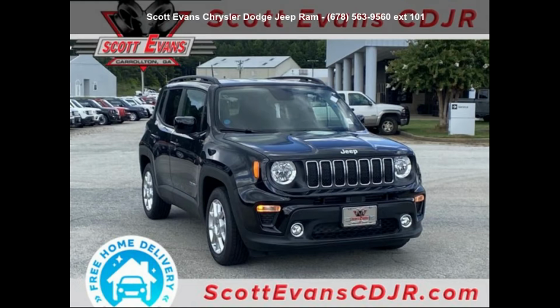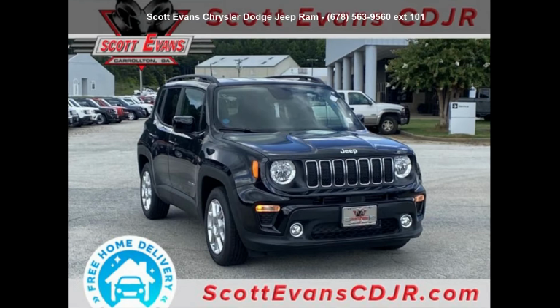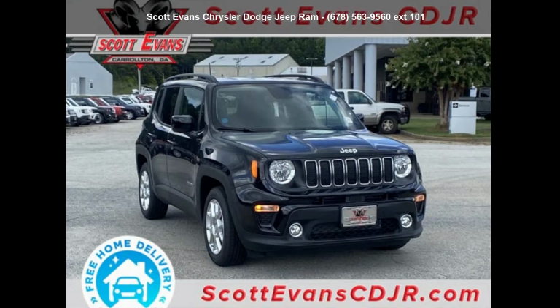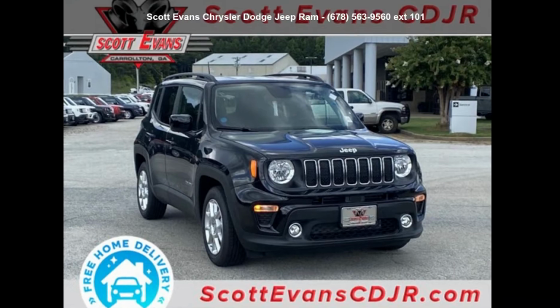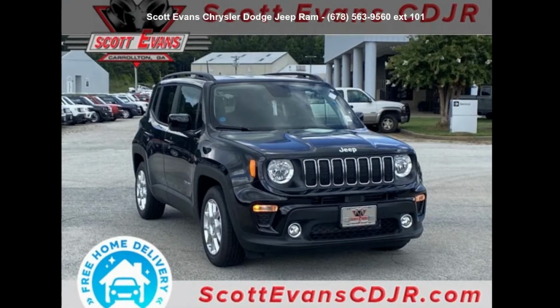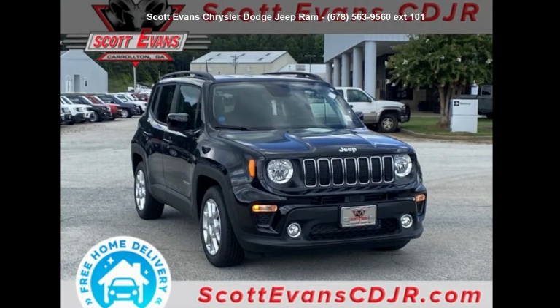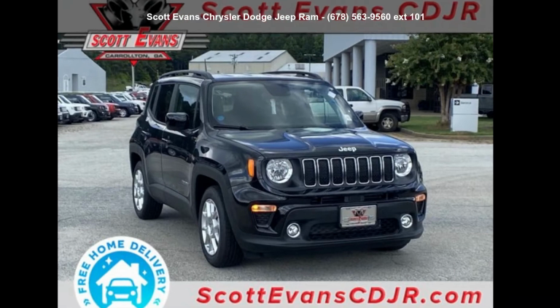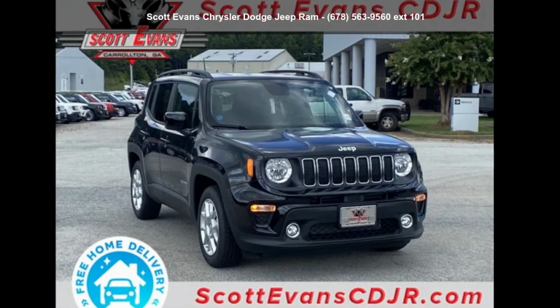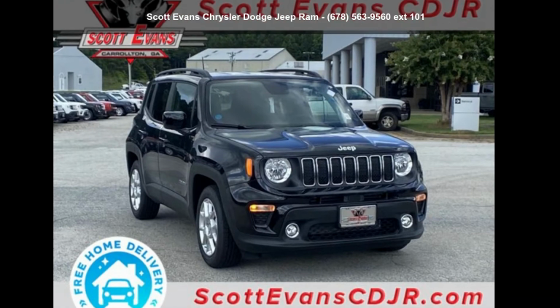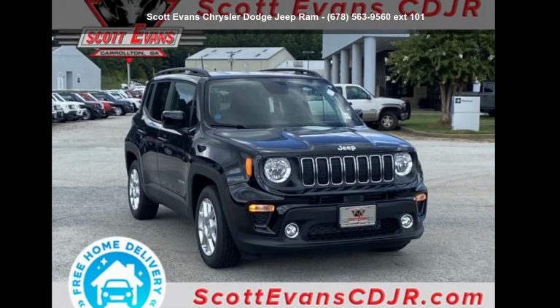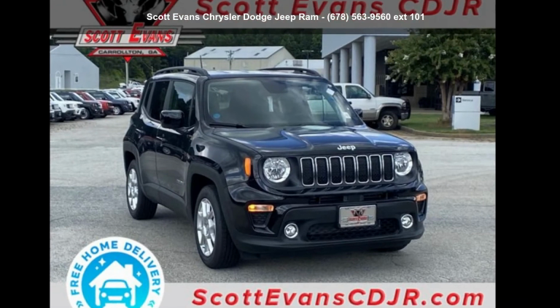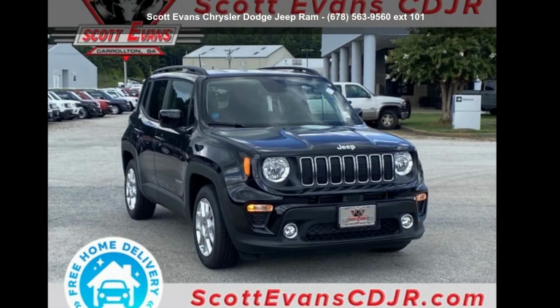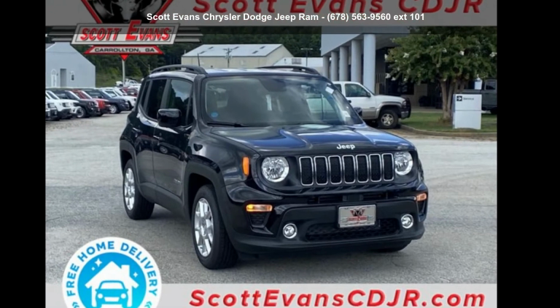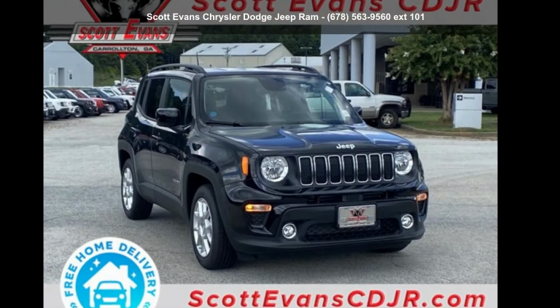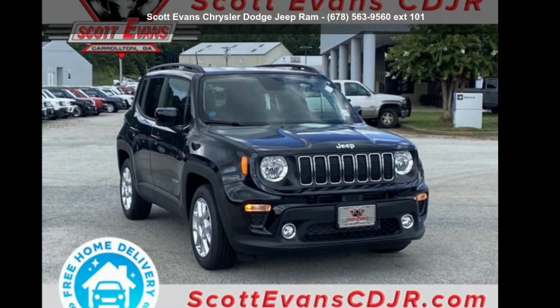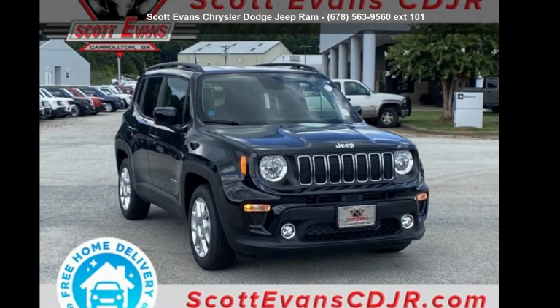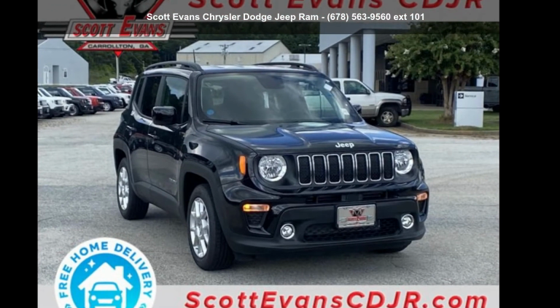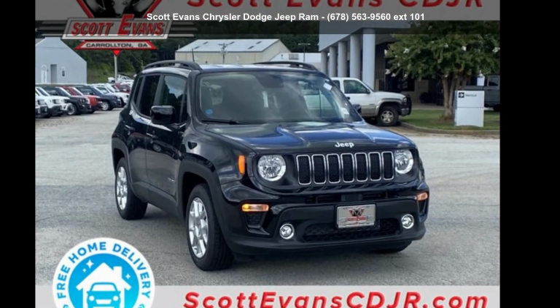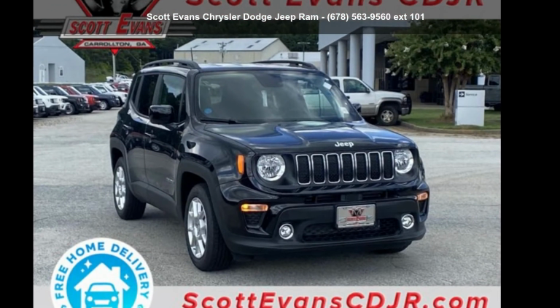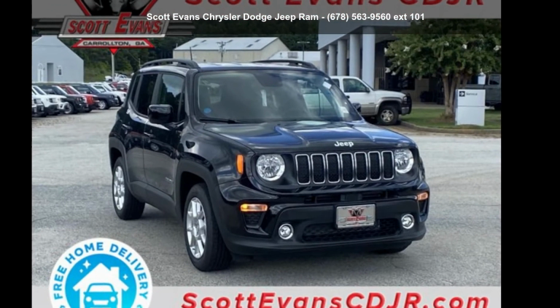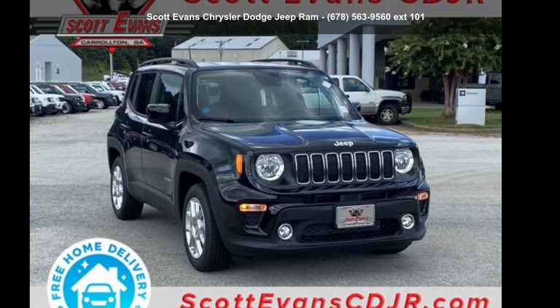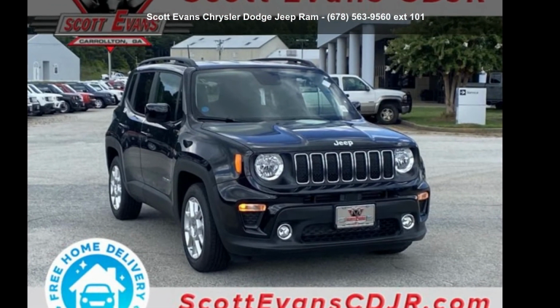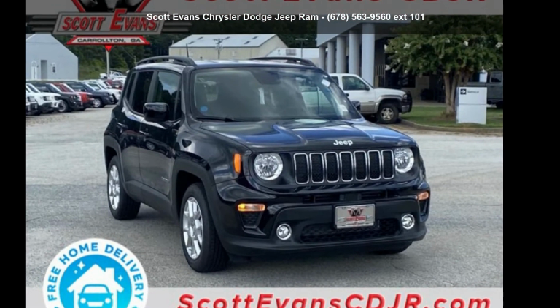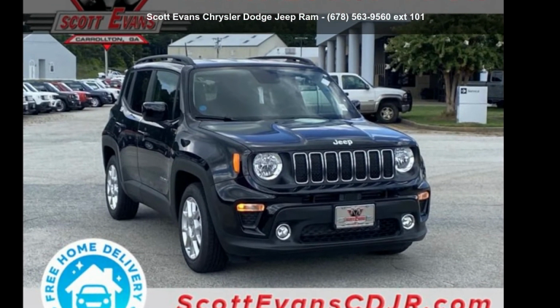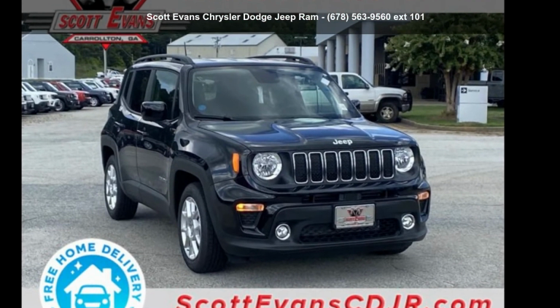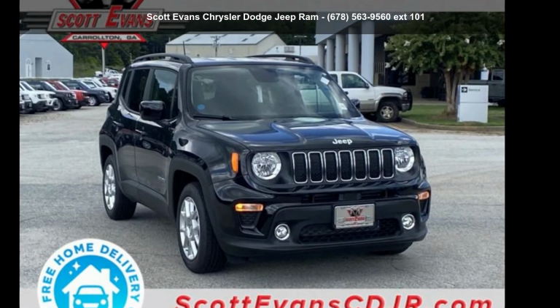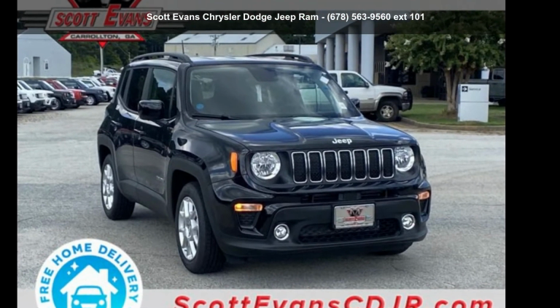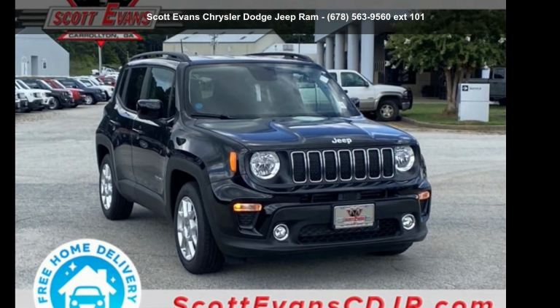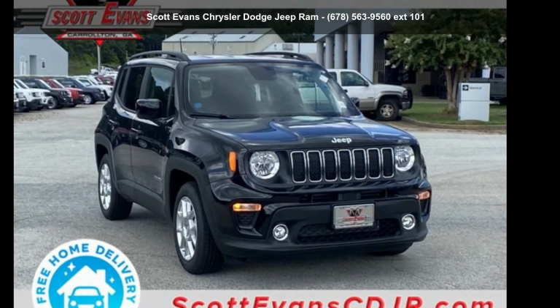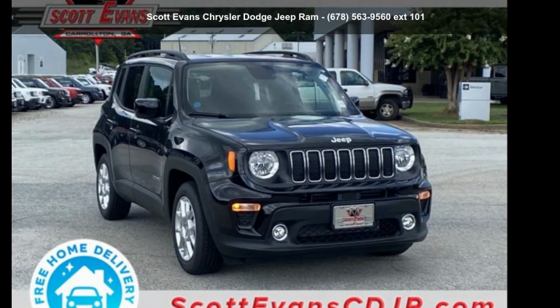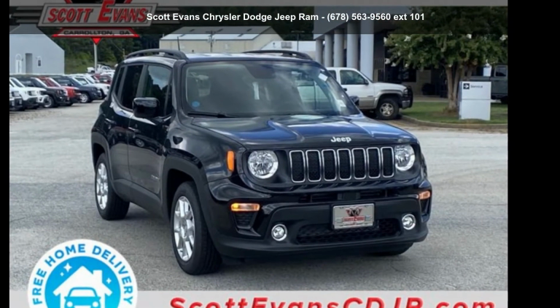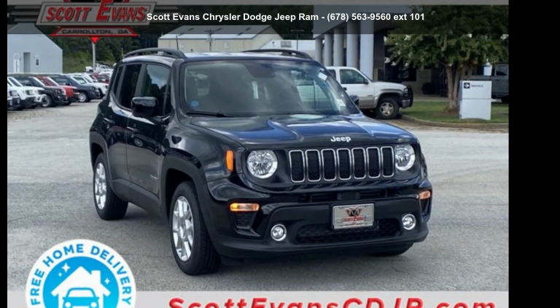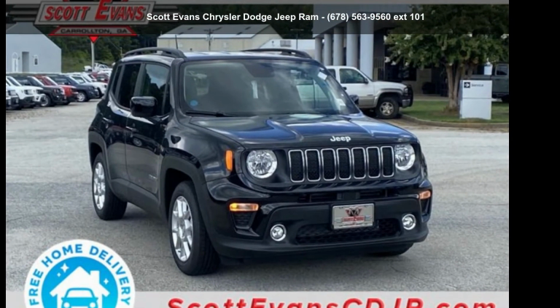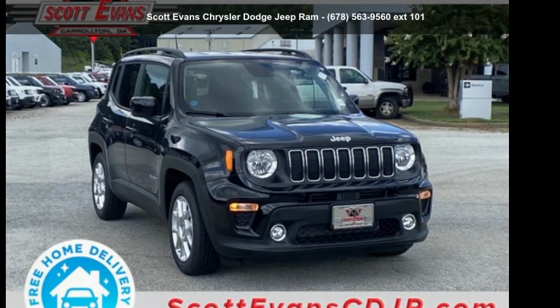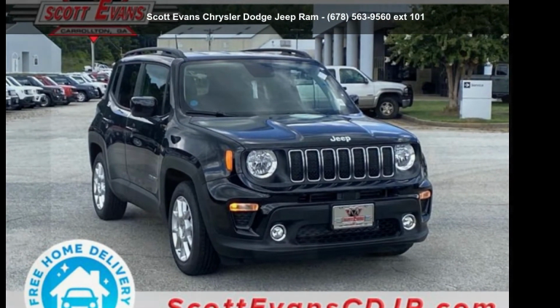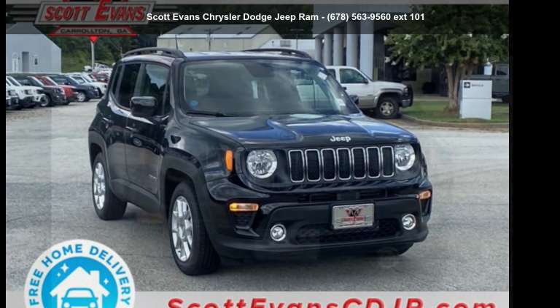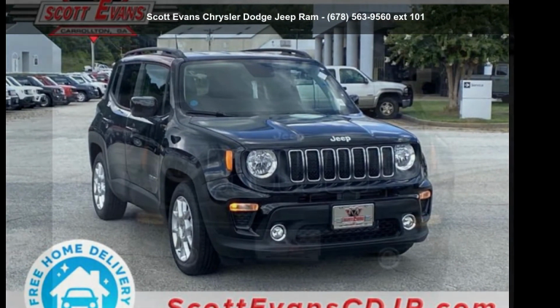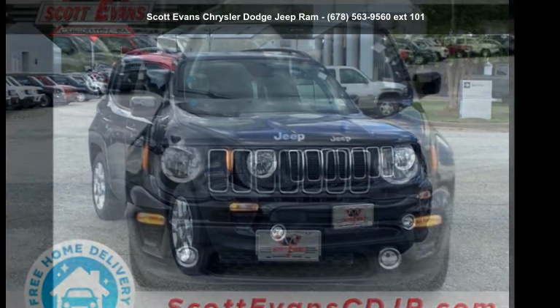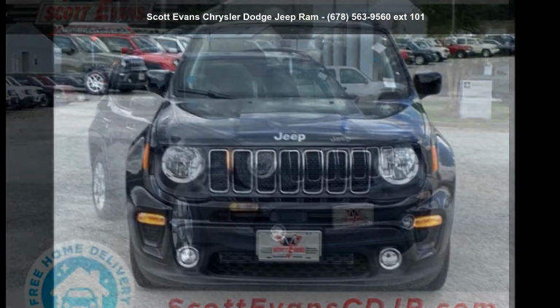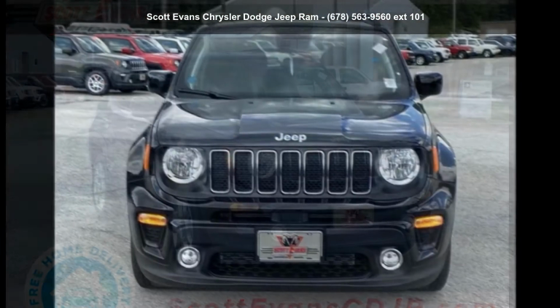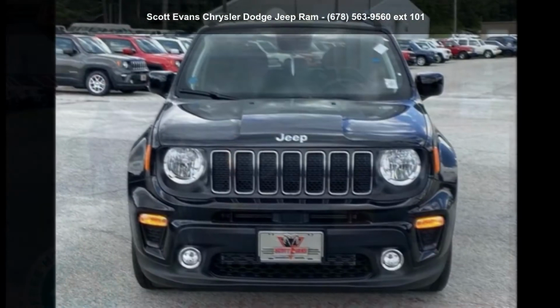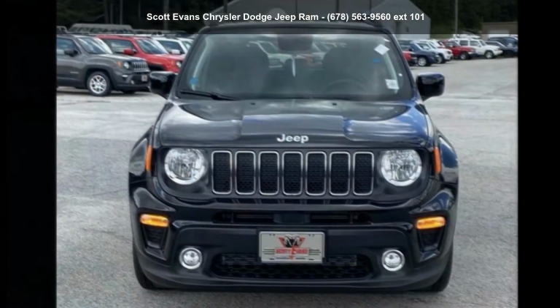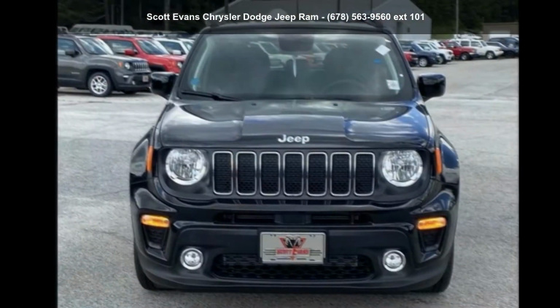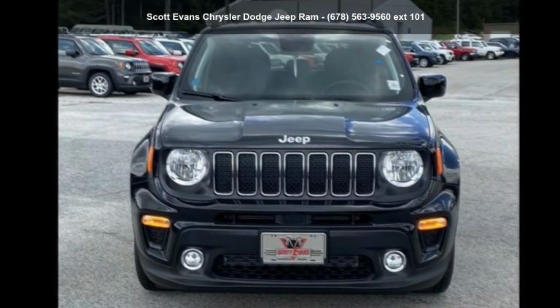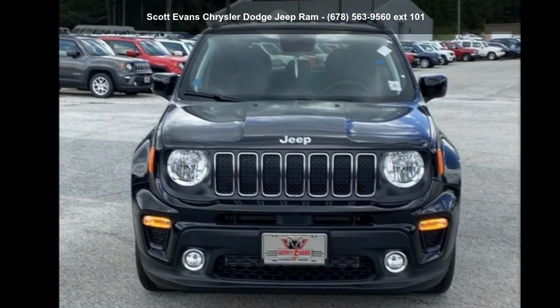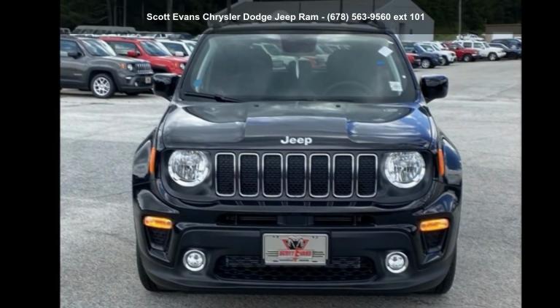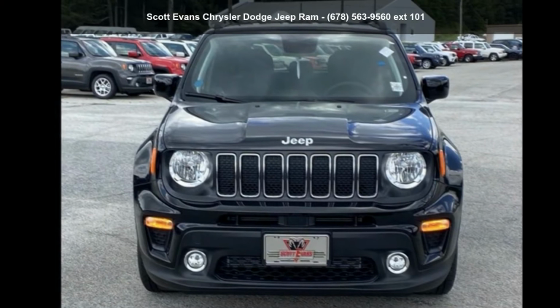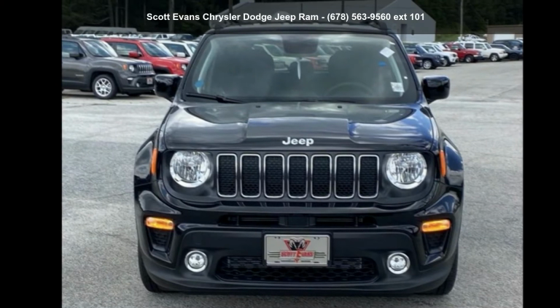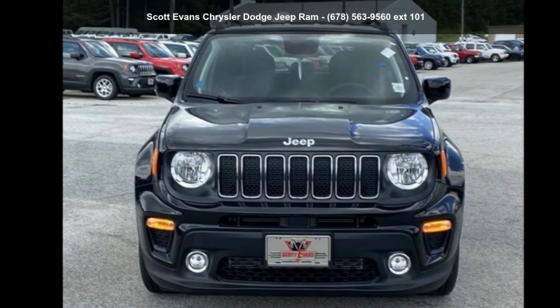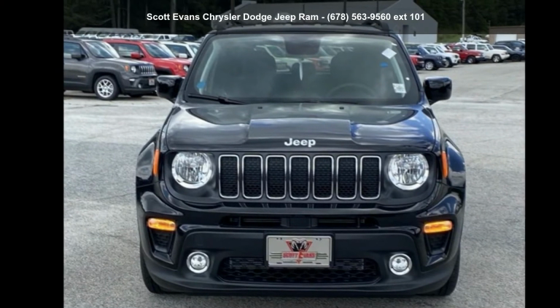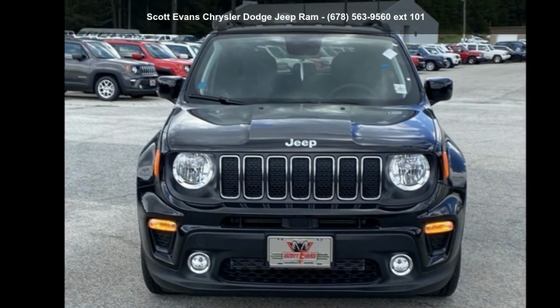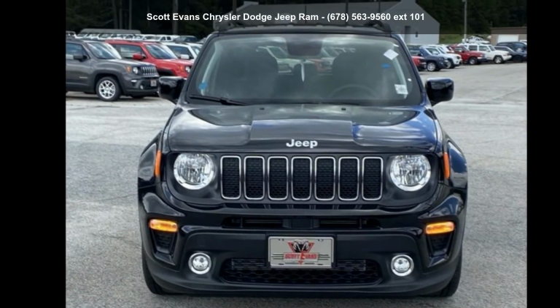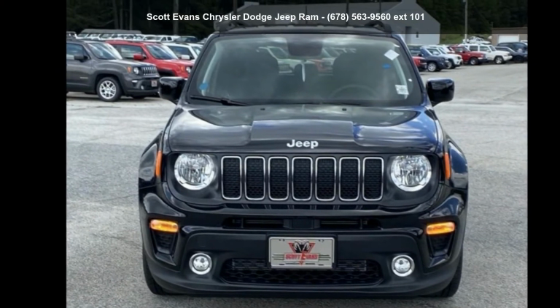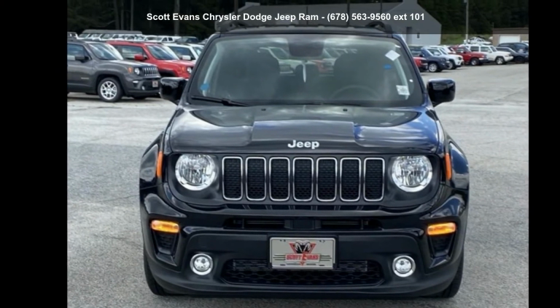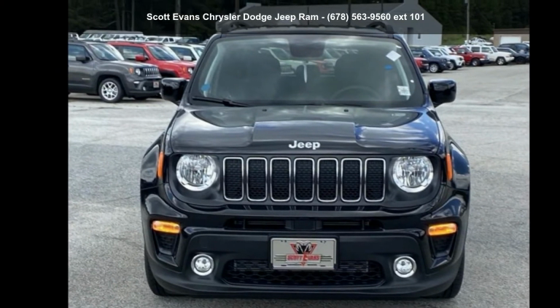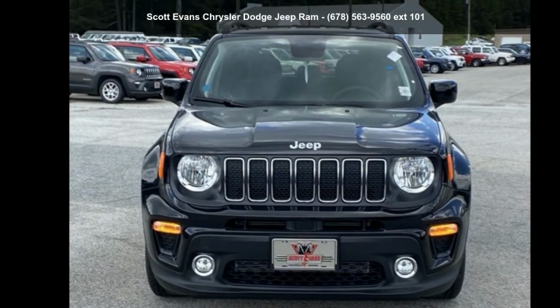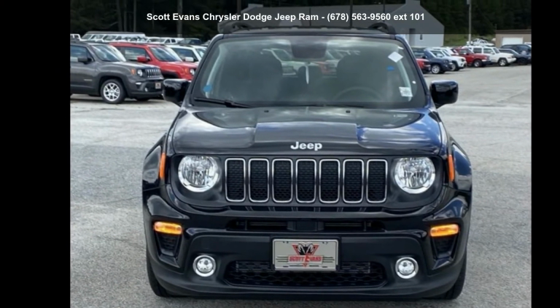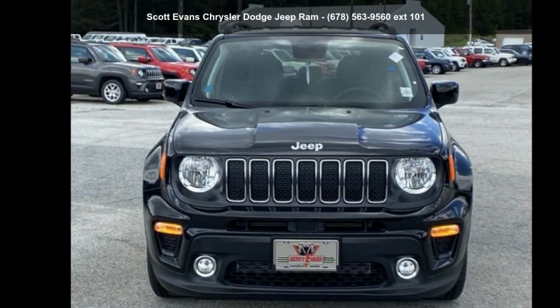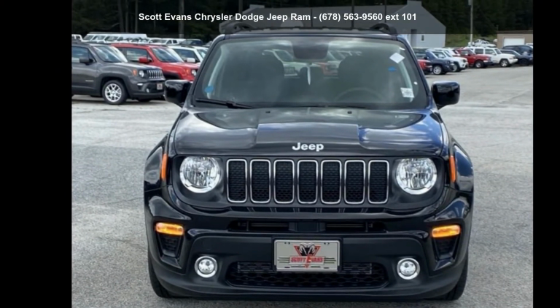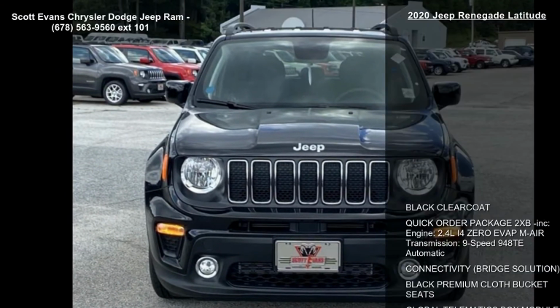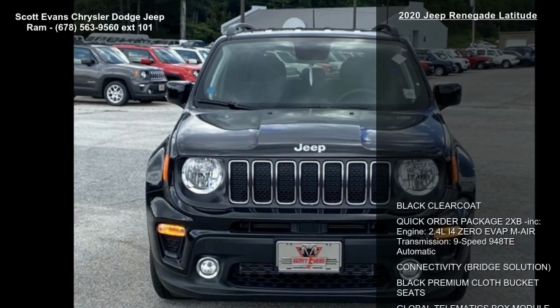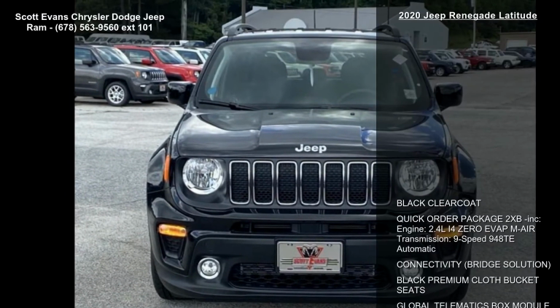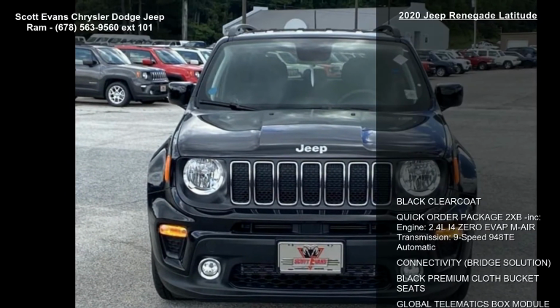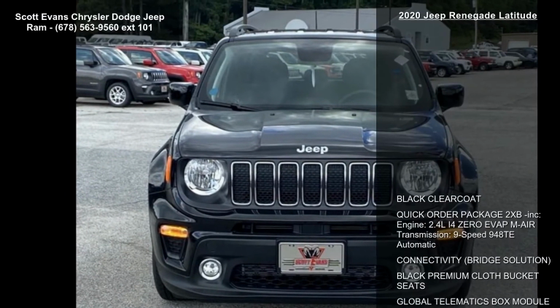Presenting the Jeep 2020 Renegade Latitude. If you are looking for a first-rate auto, this one could be yours today.